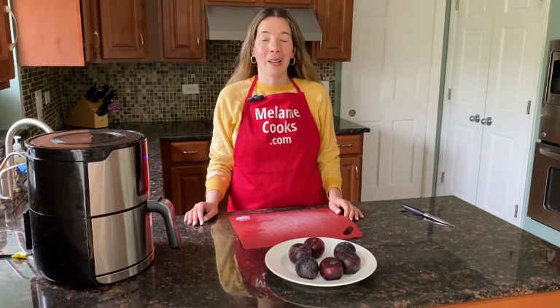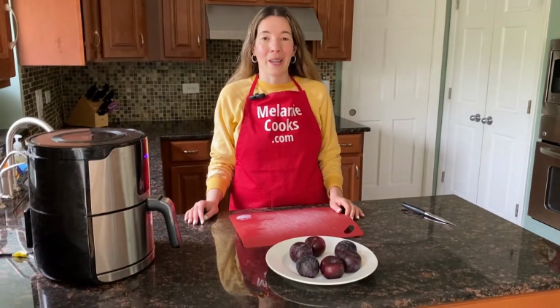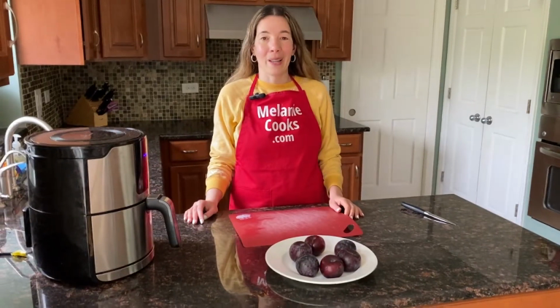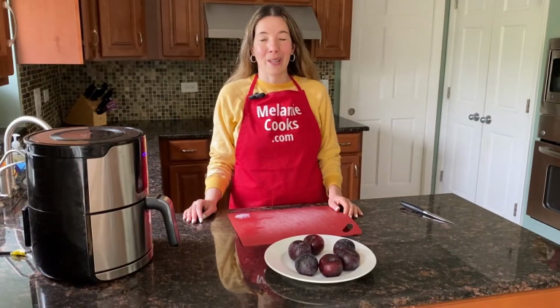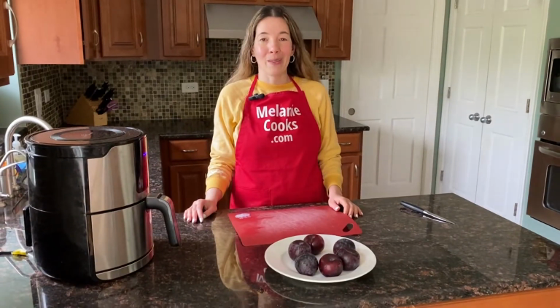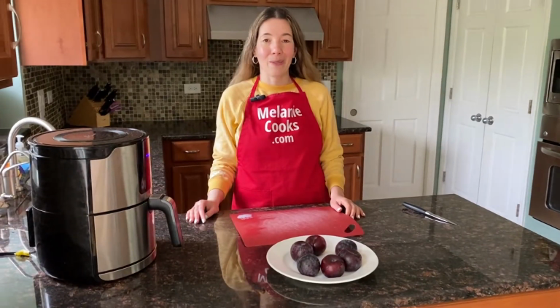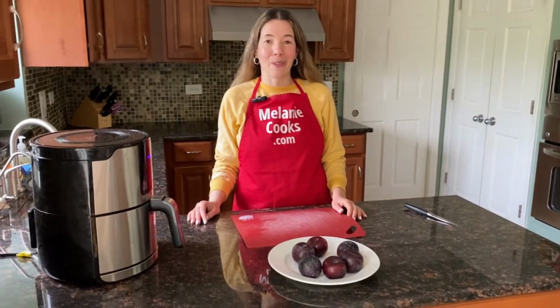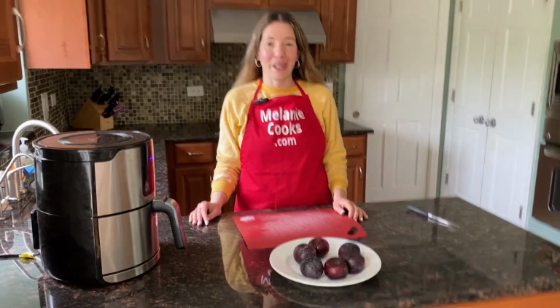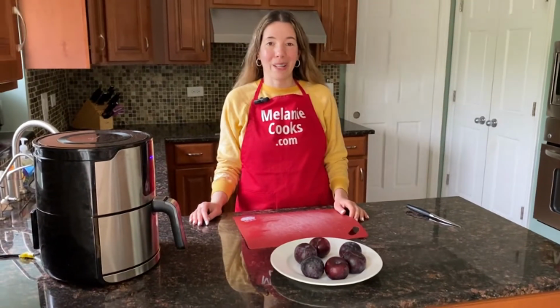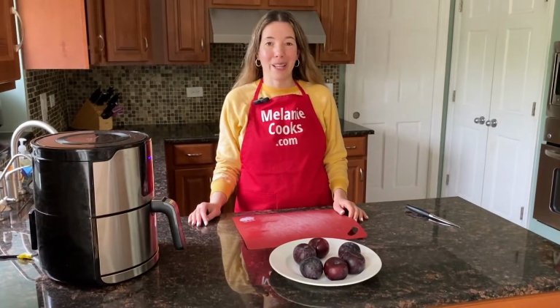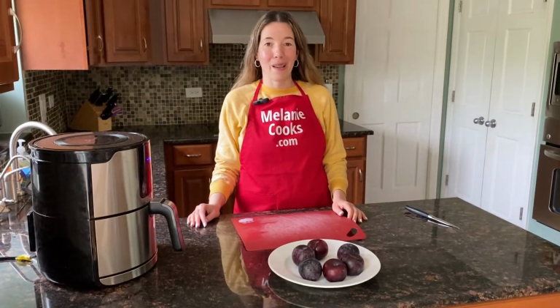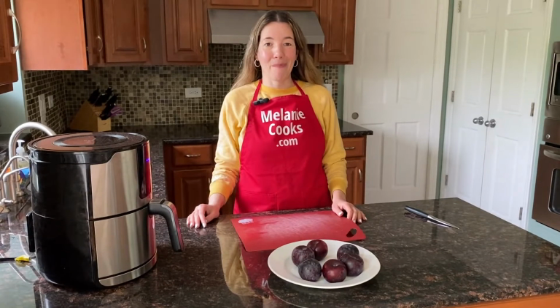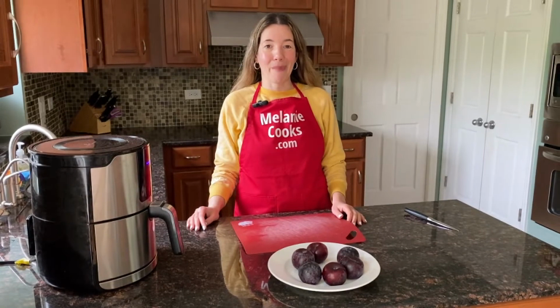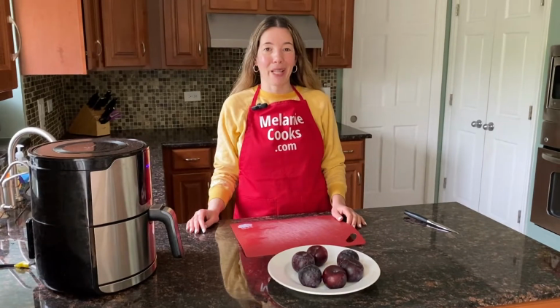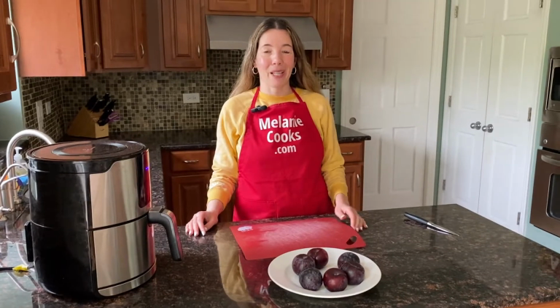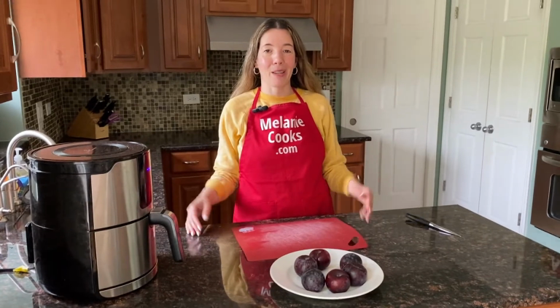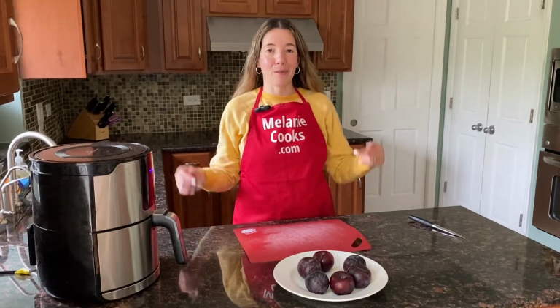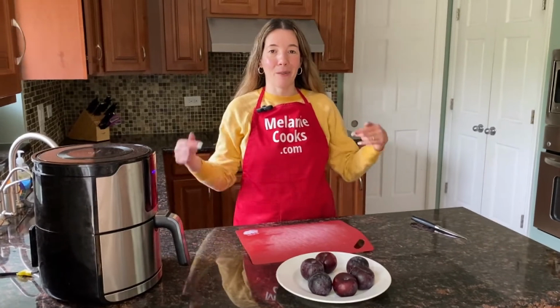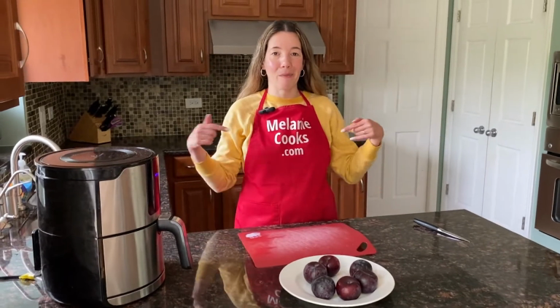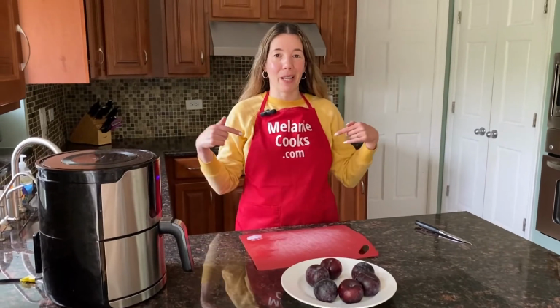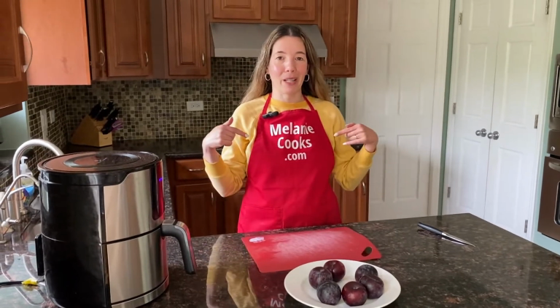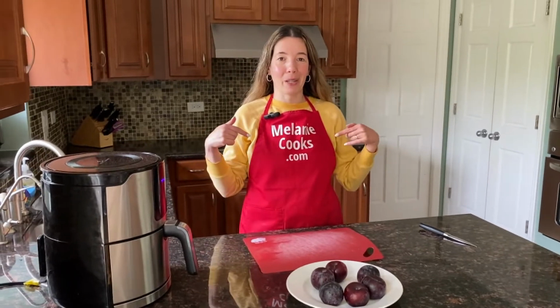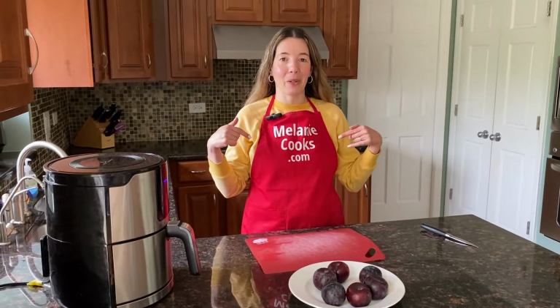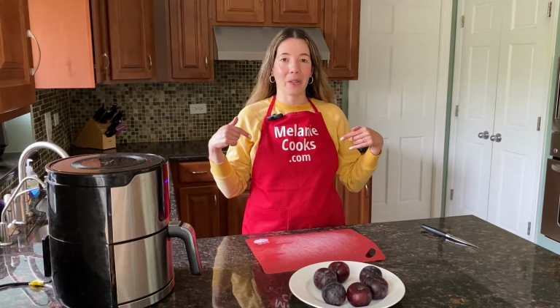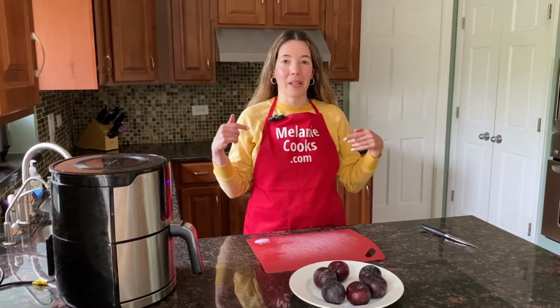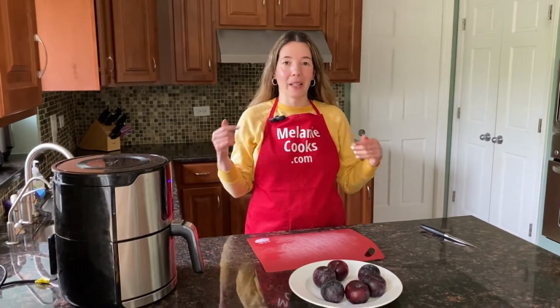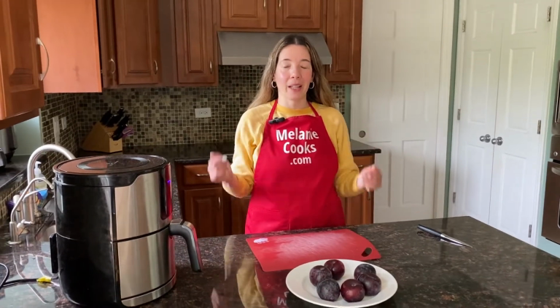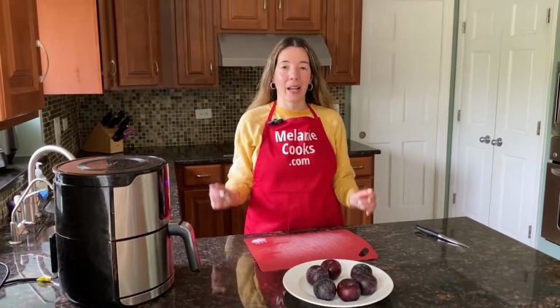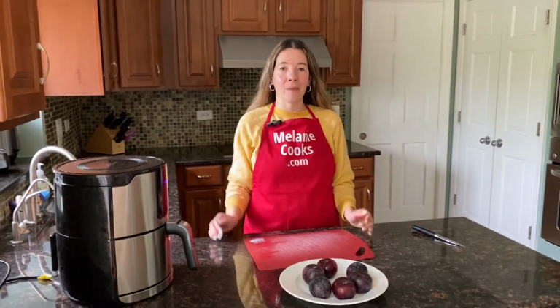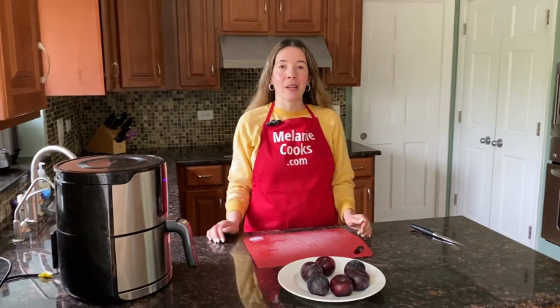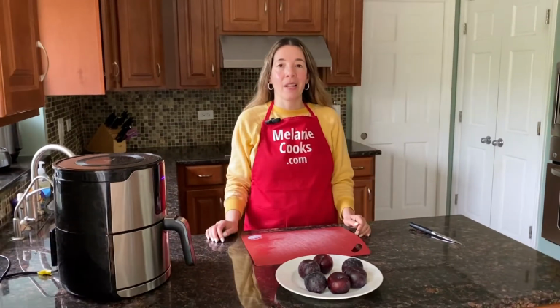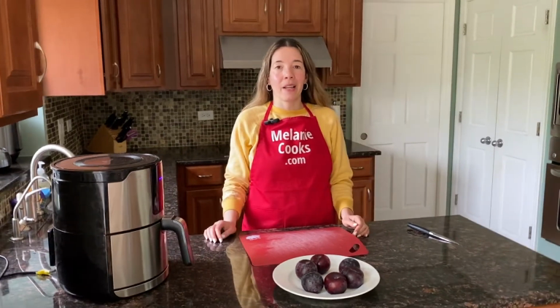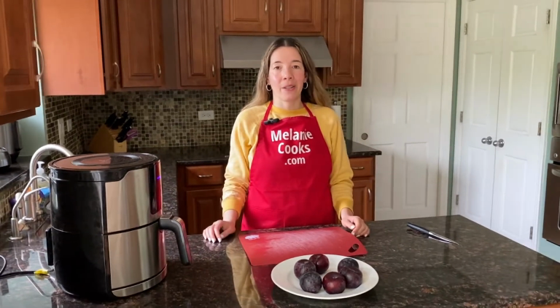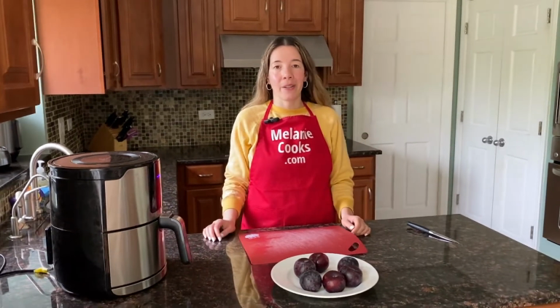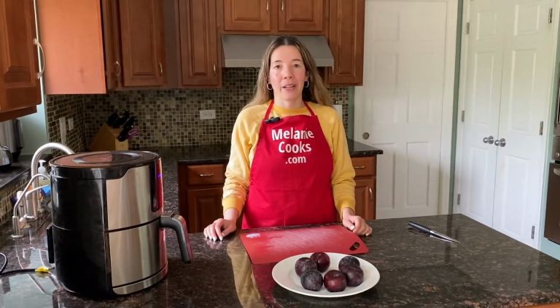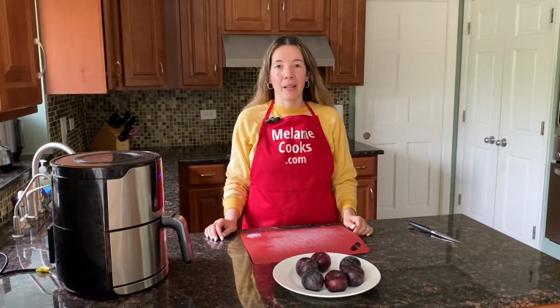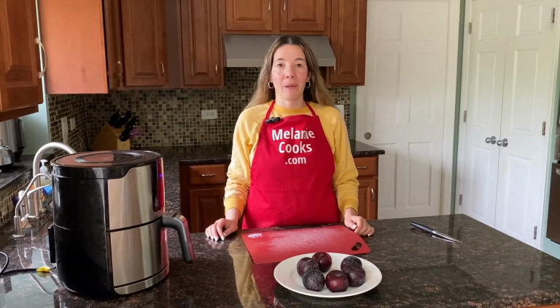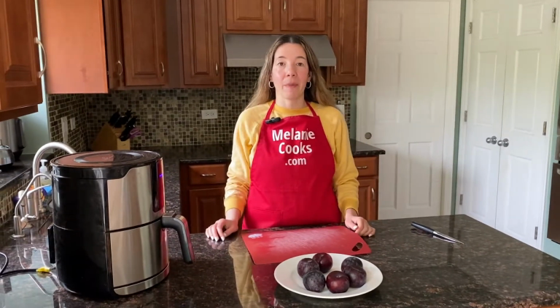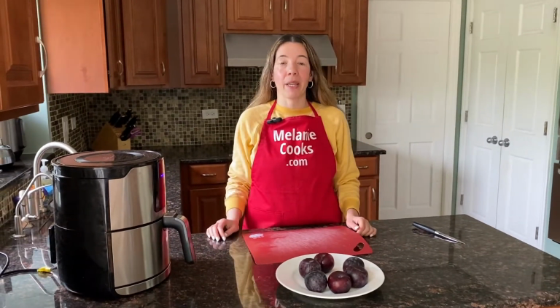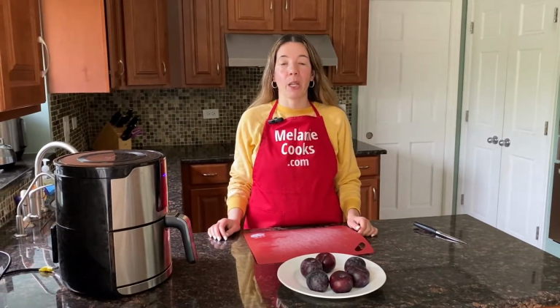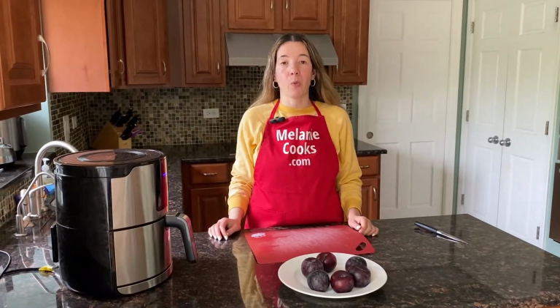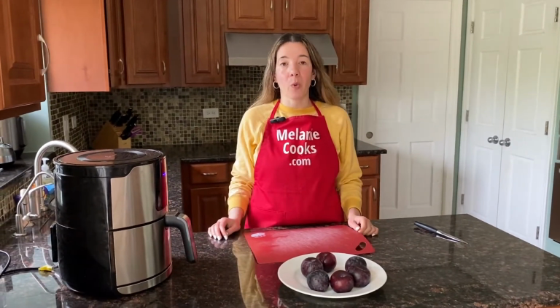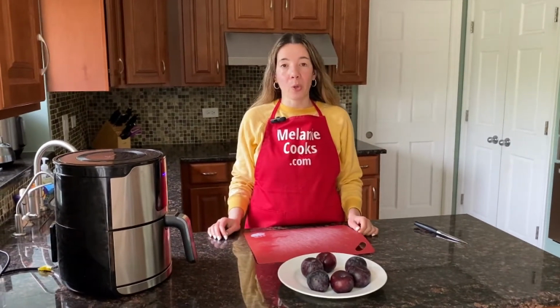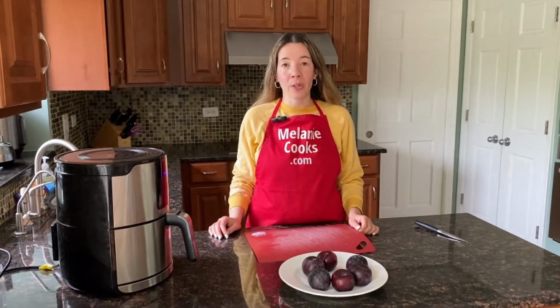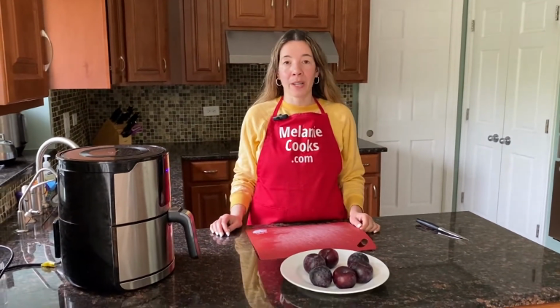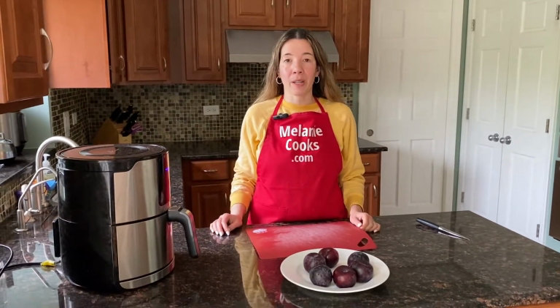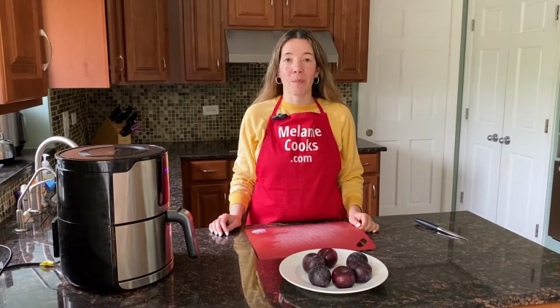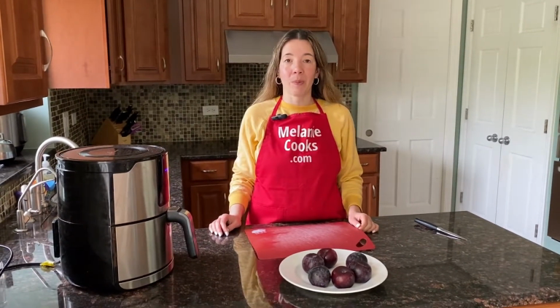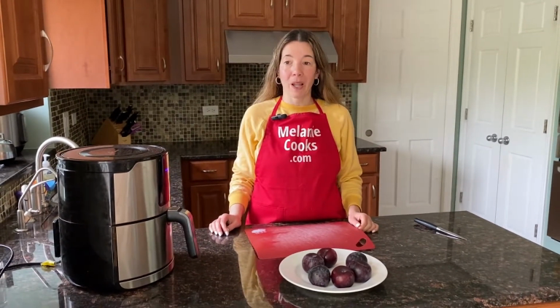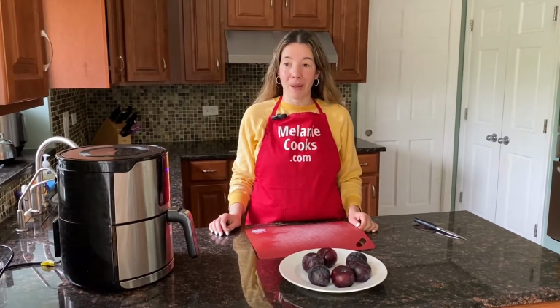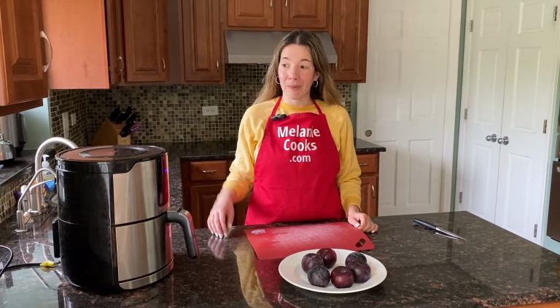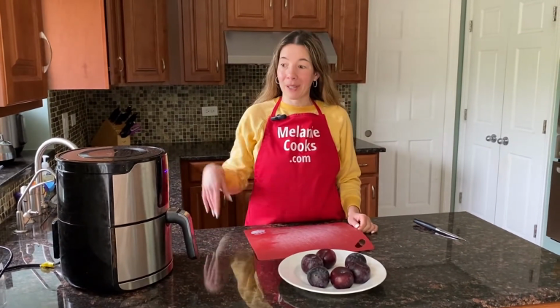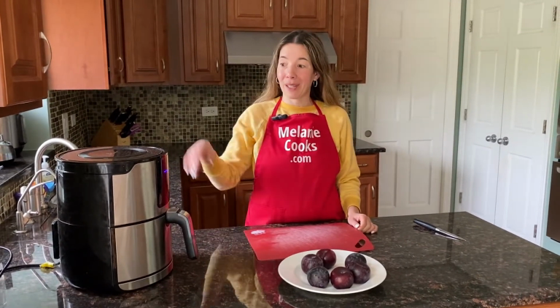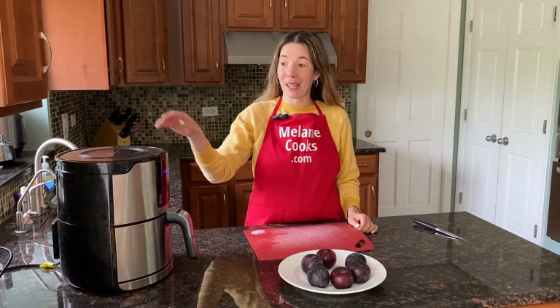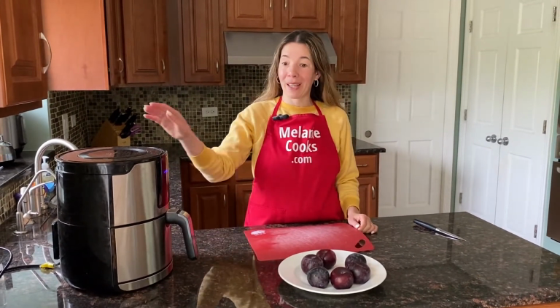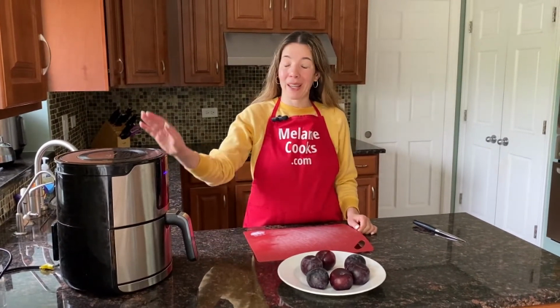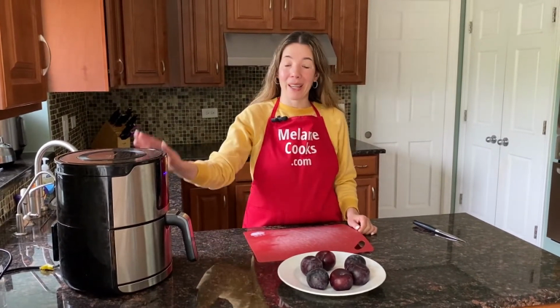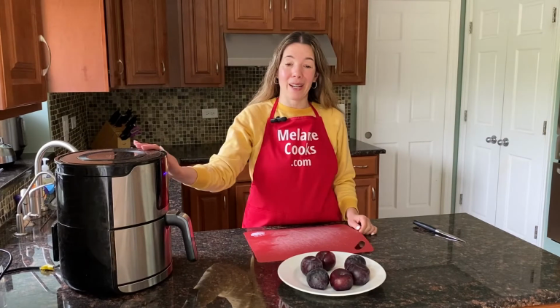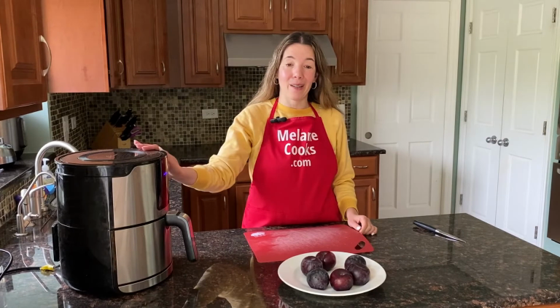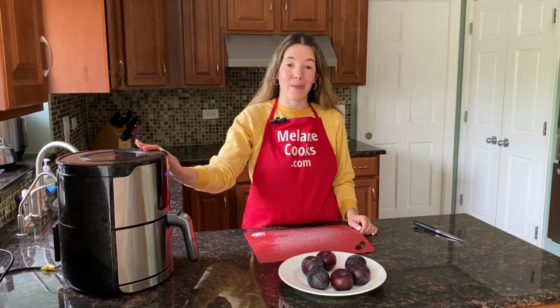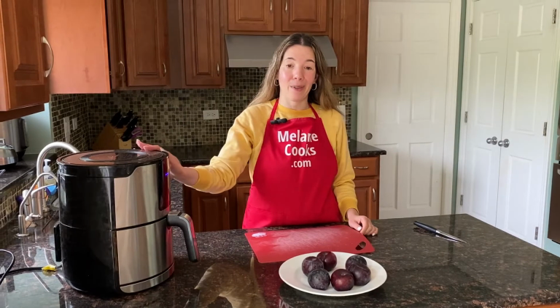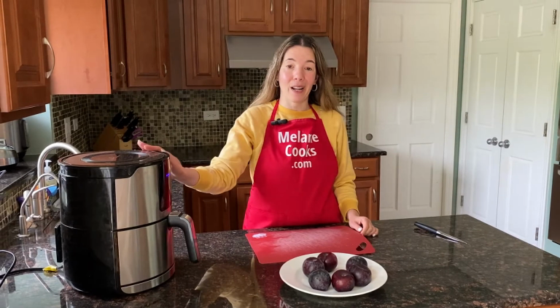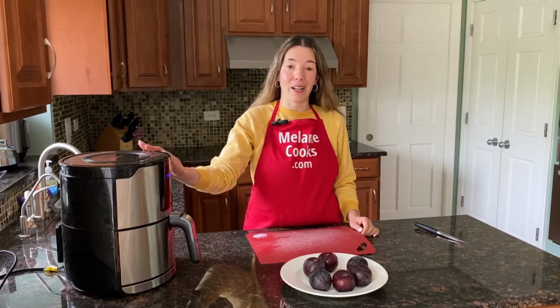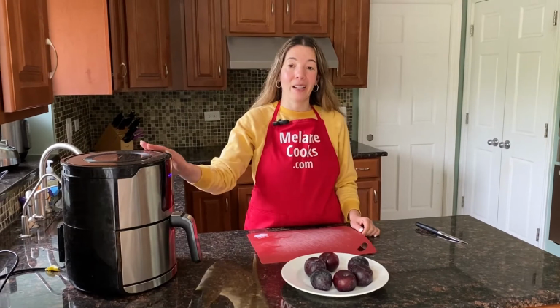Hello friends, I'm Melanie from melaniecooks.com and today I'll be making roasted plums in the air fryer.